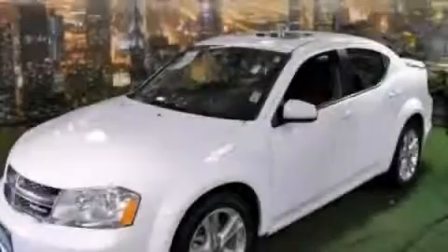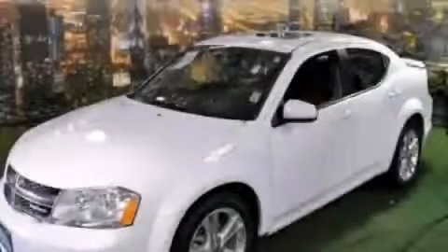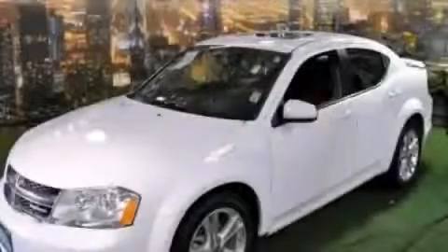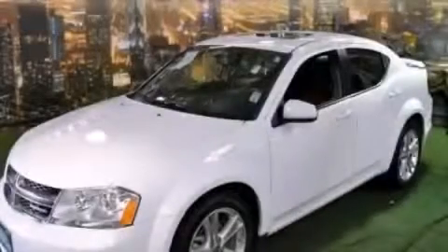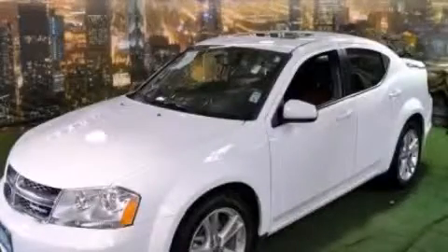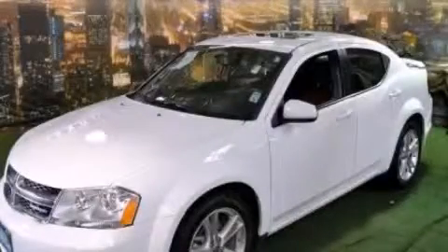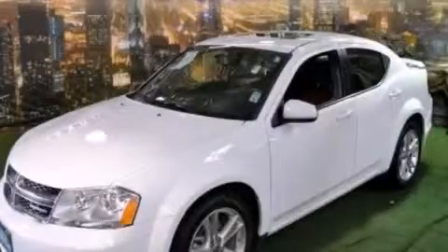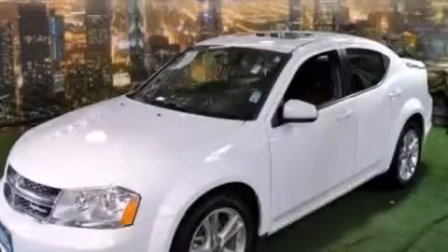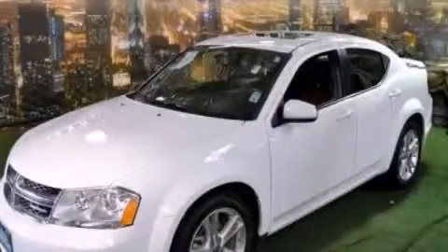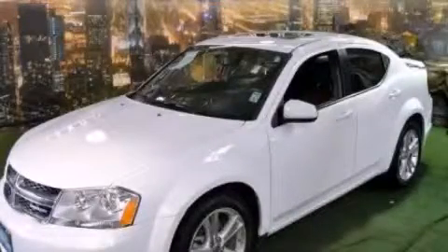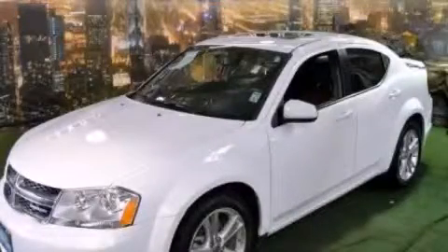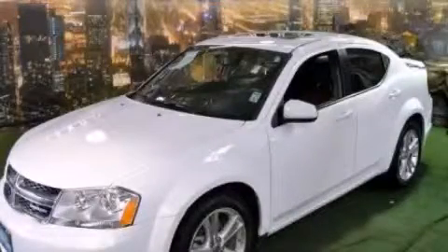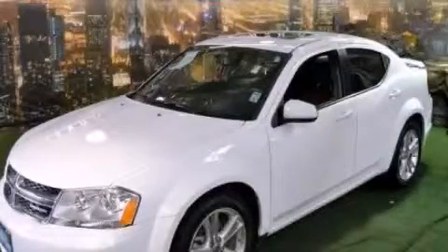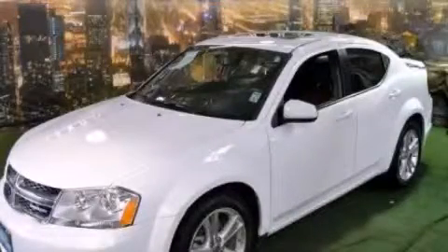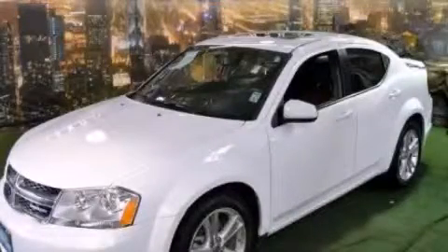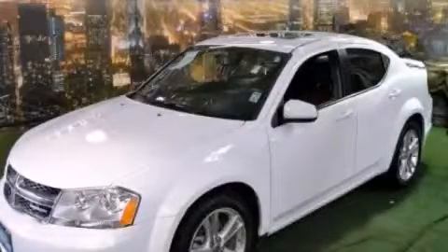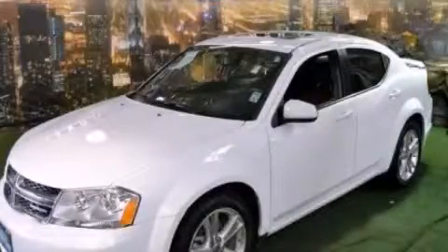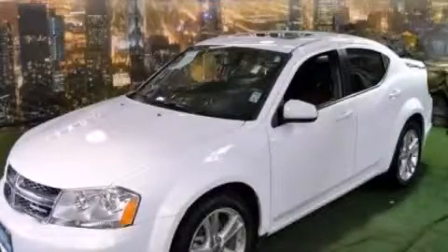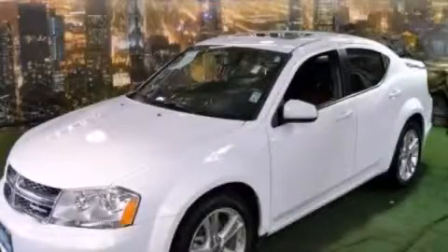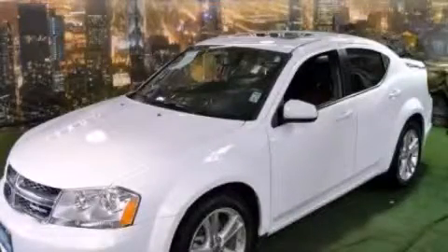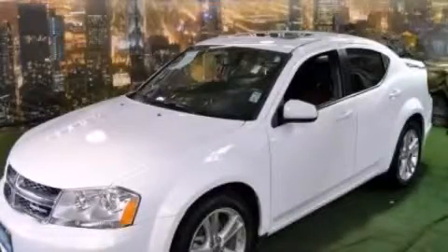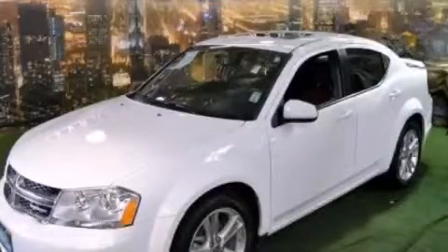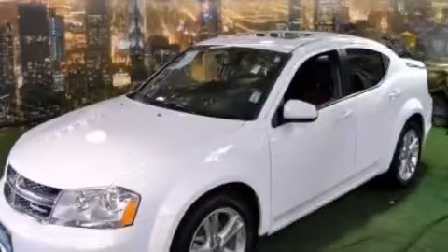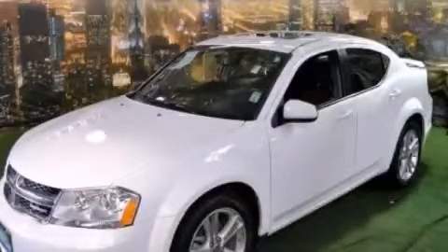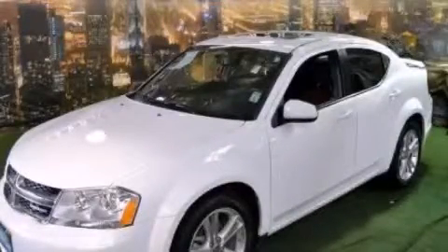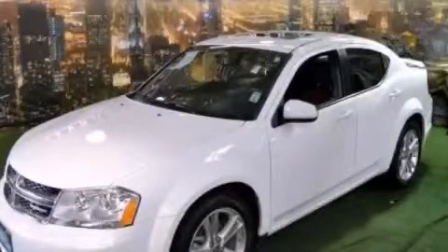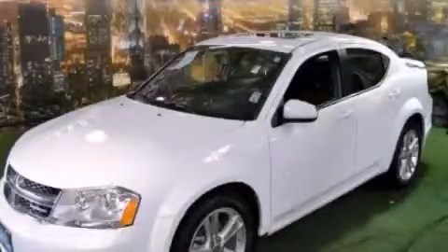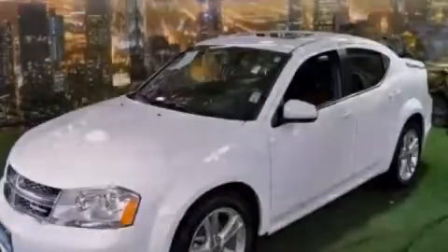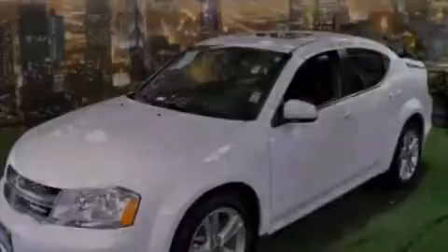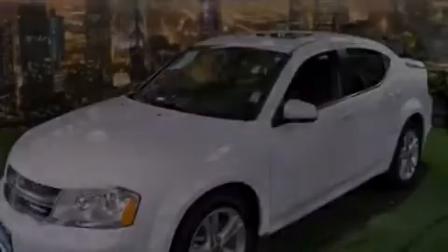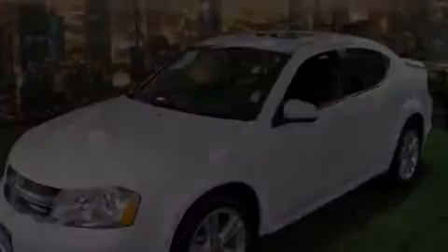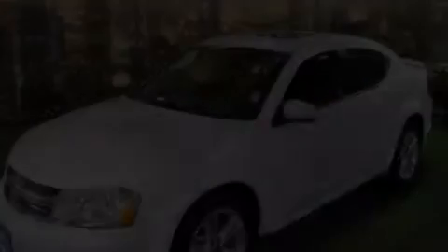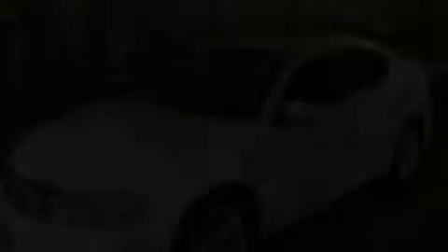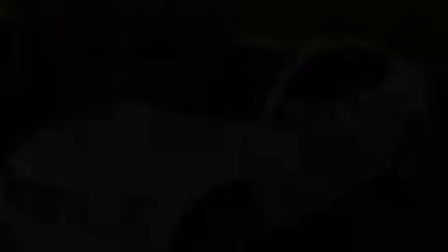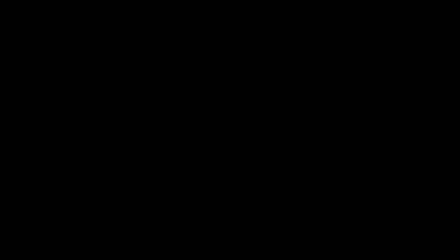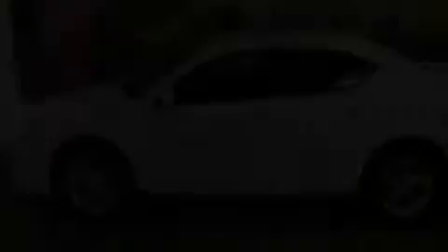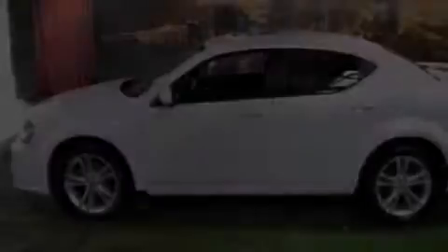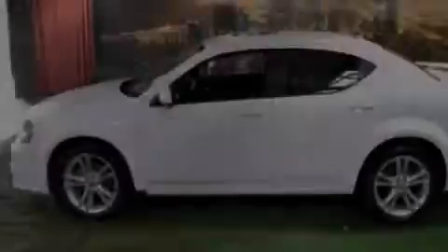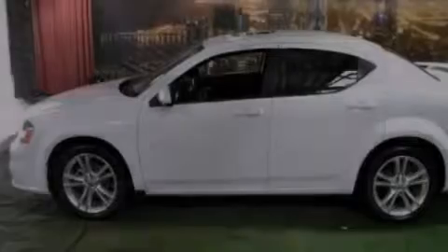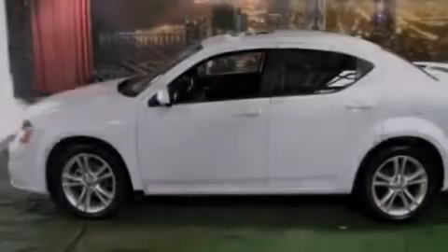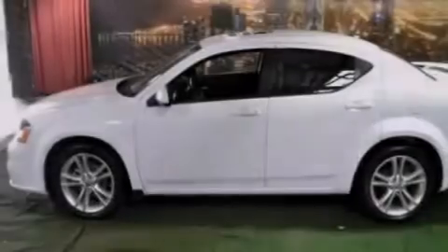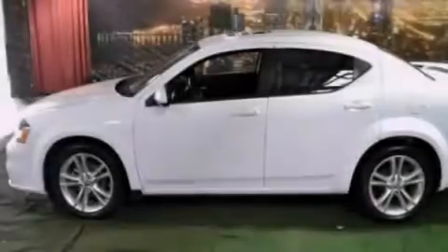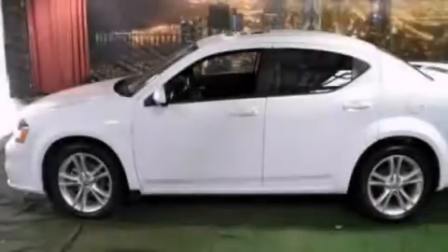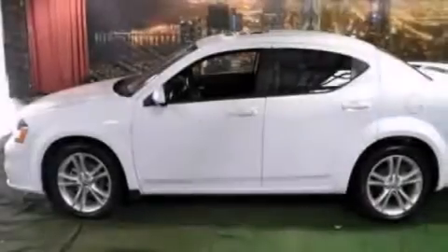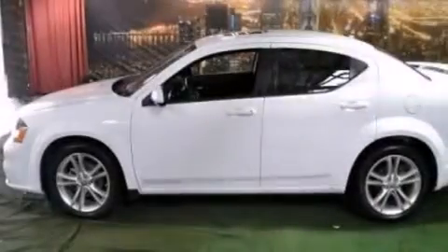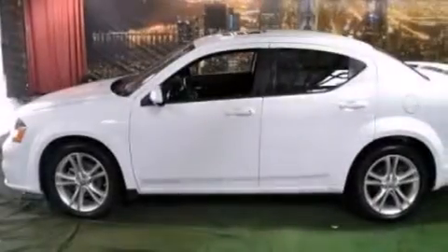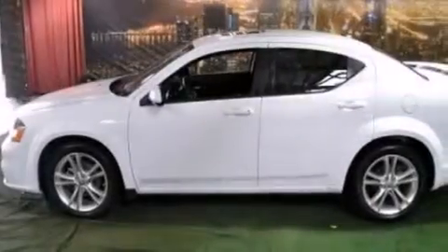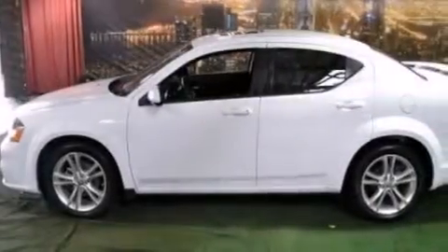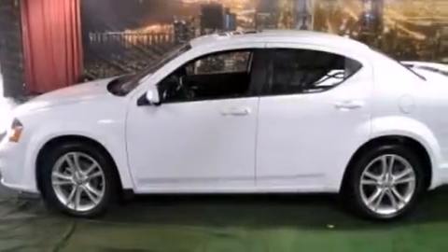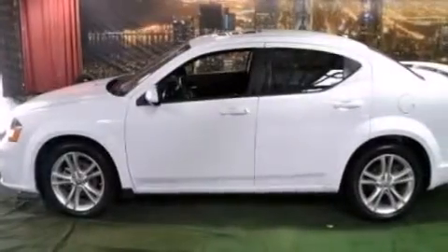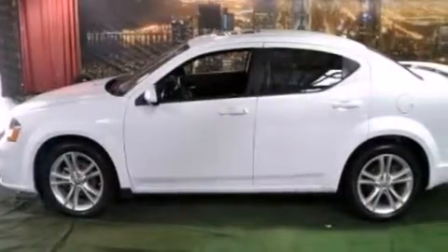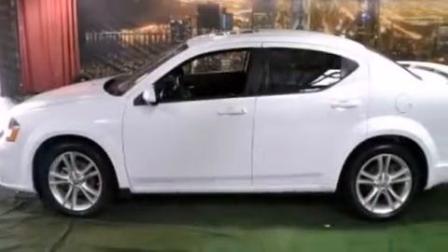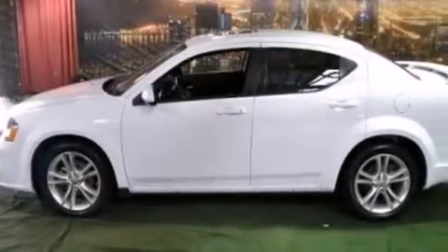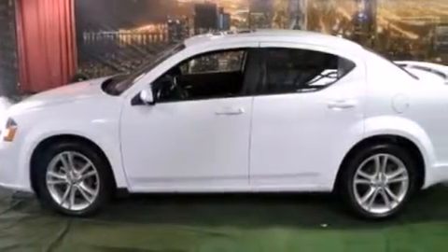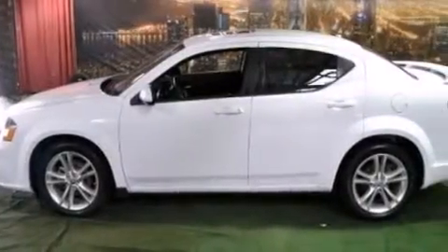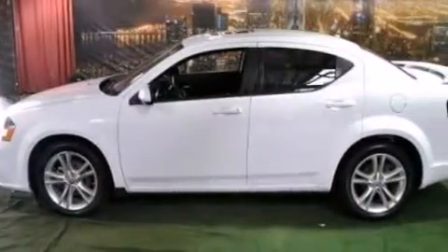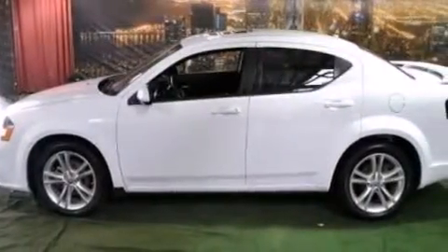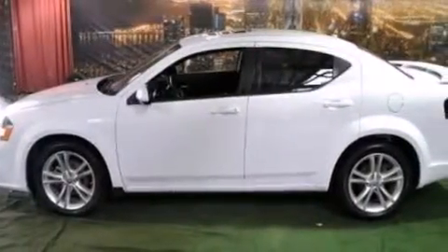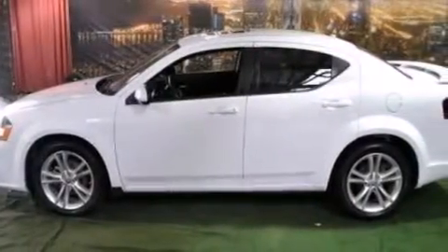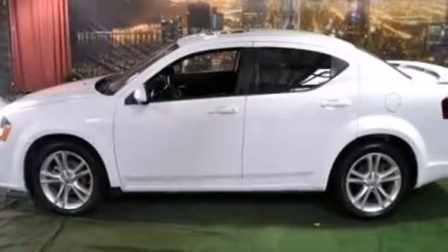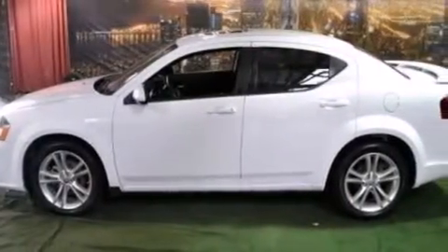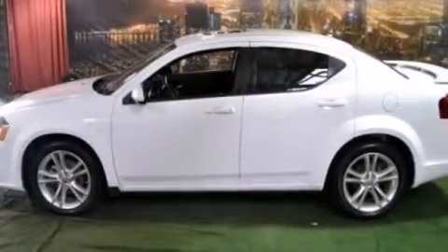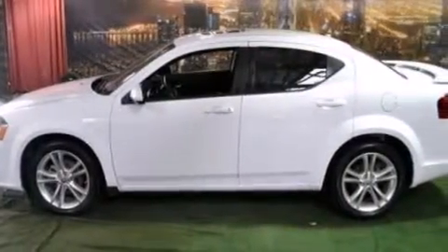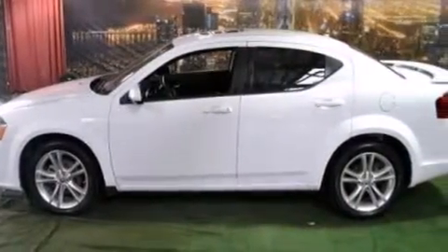This is a 2011 Dodge Avenger. It has a 3.6-liter six-cylinder engine and an automatic transmission.